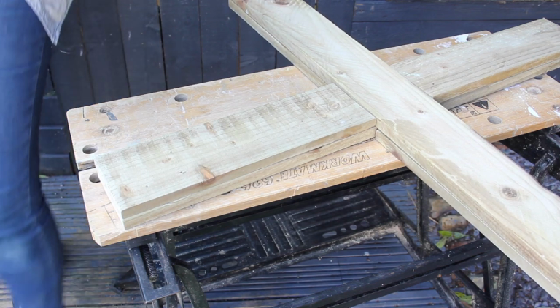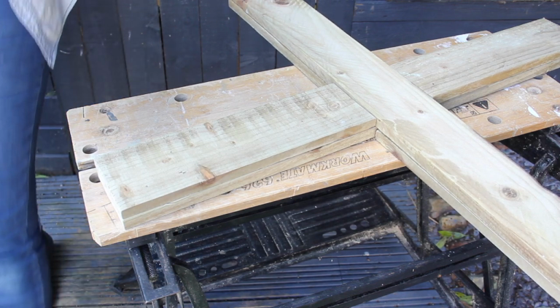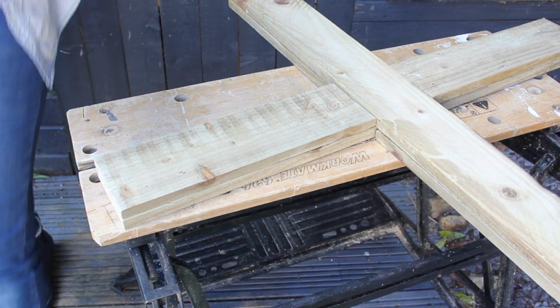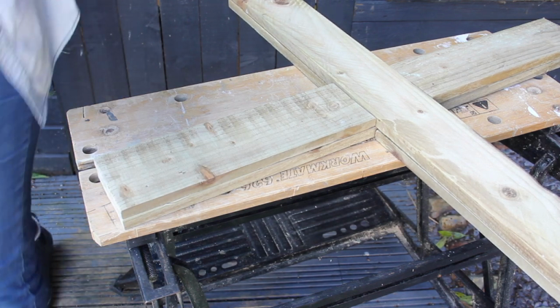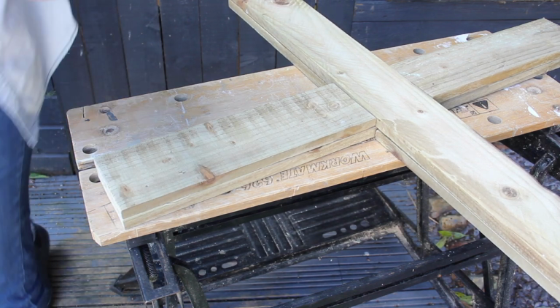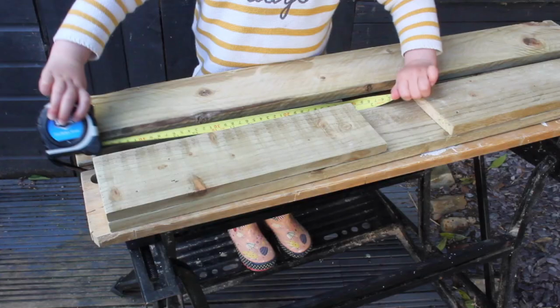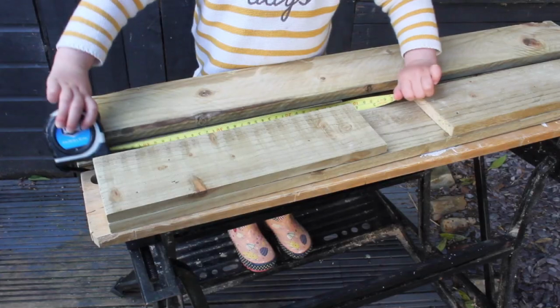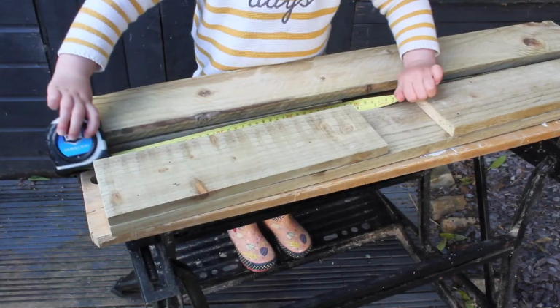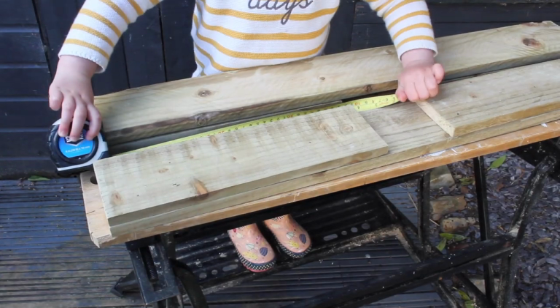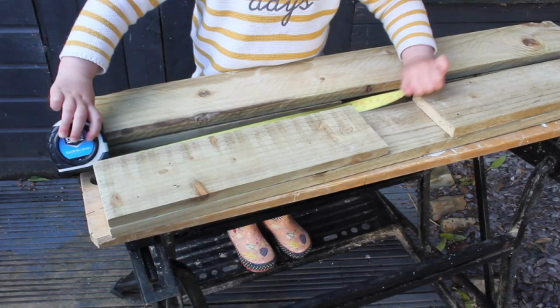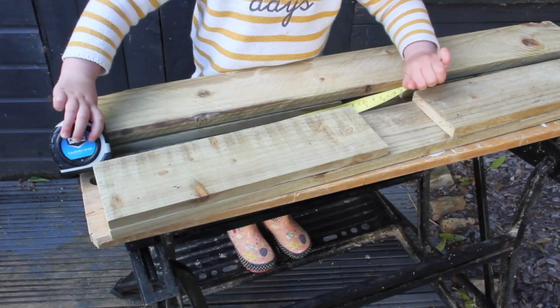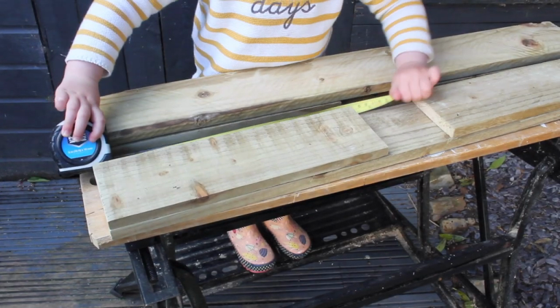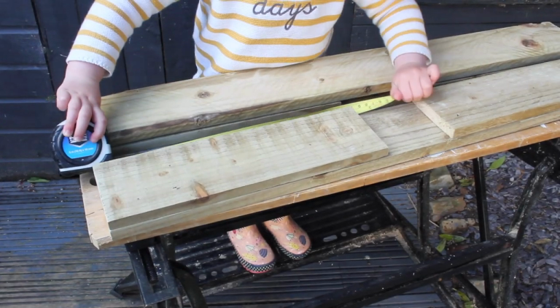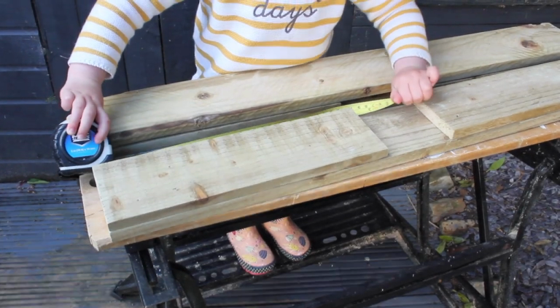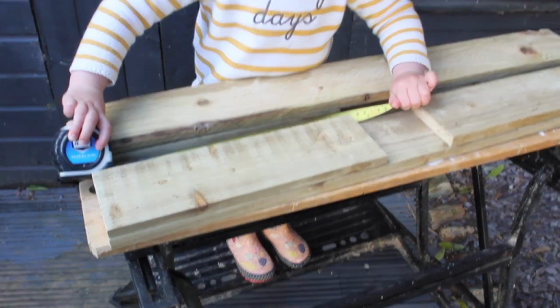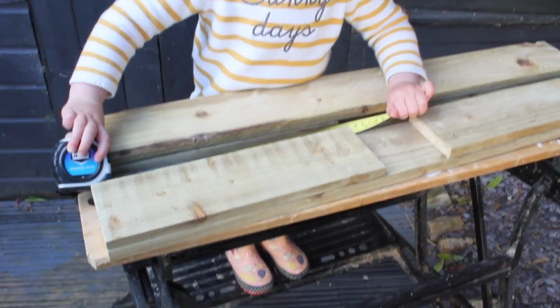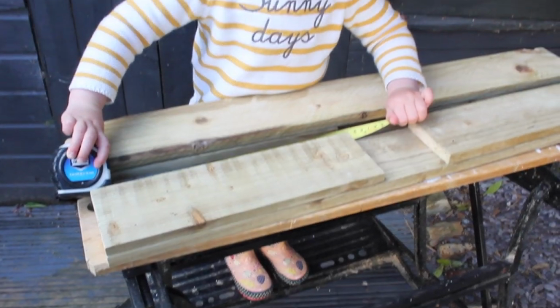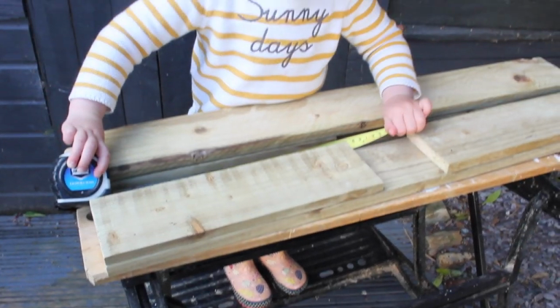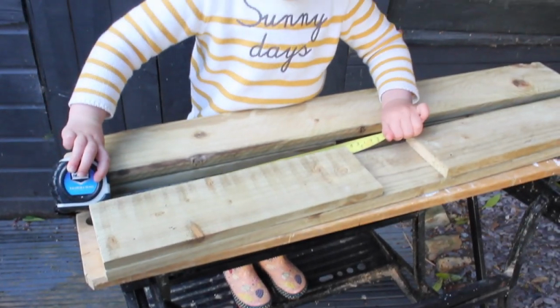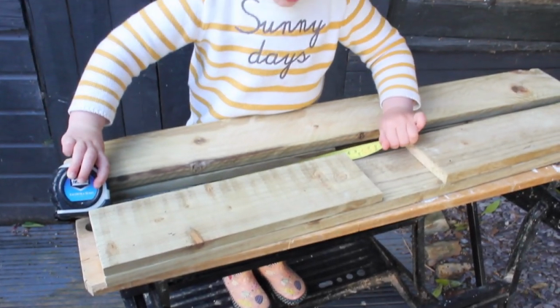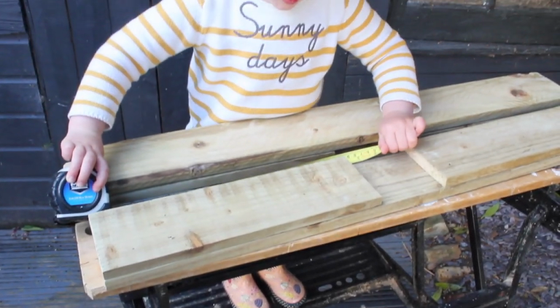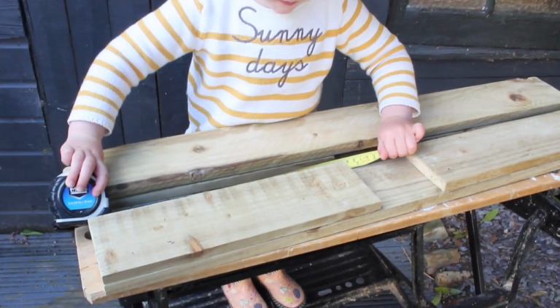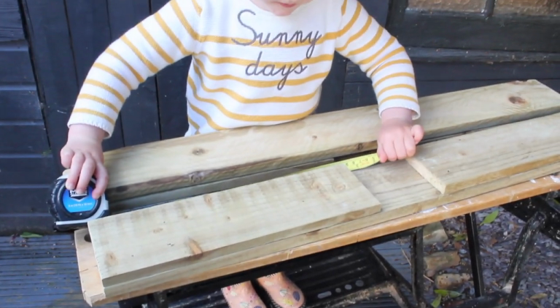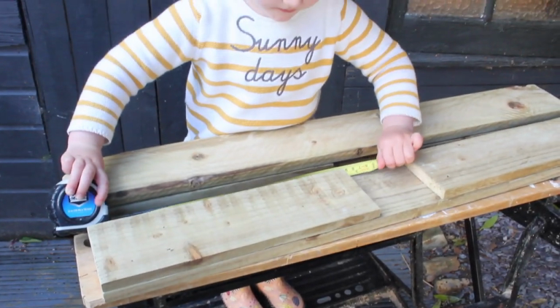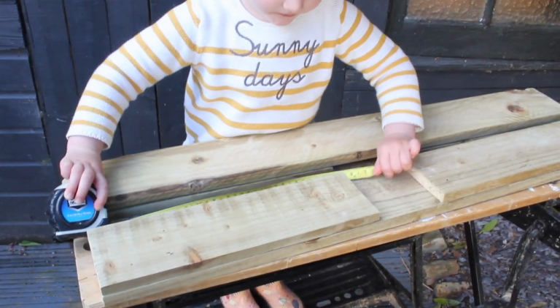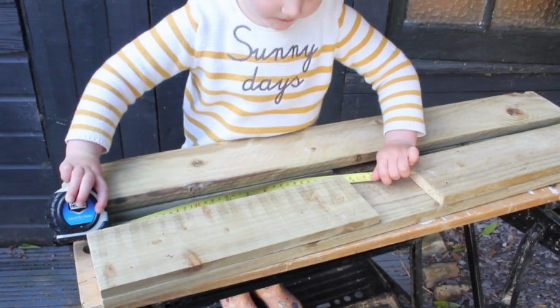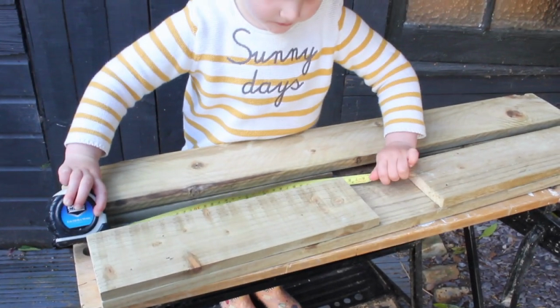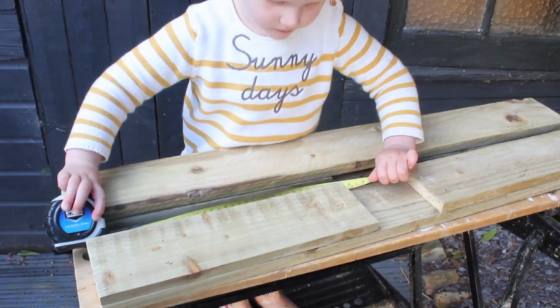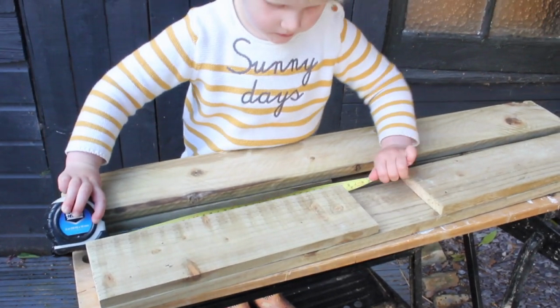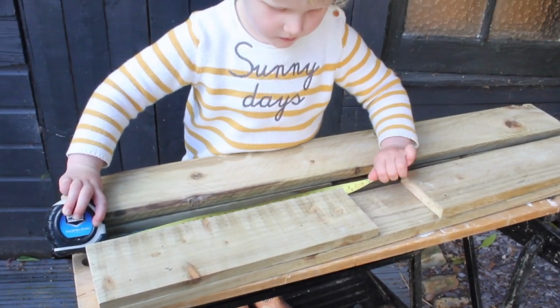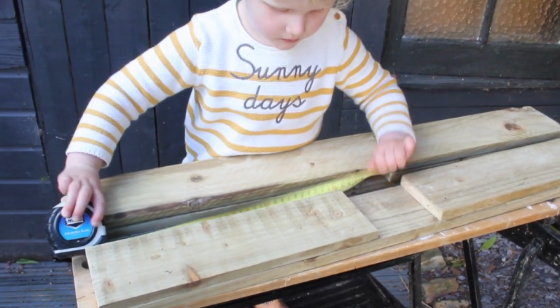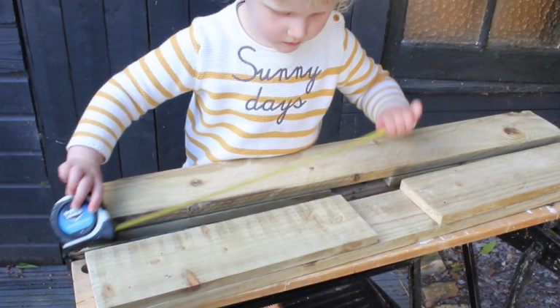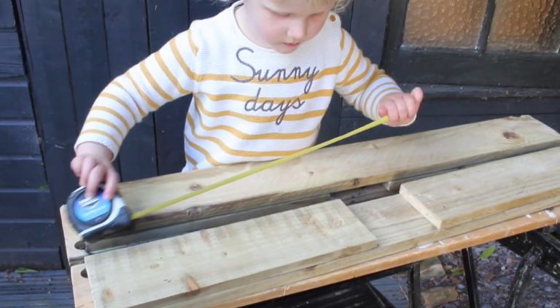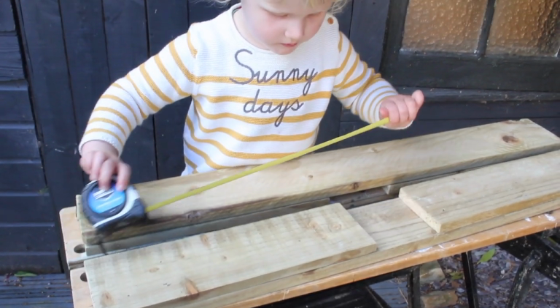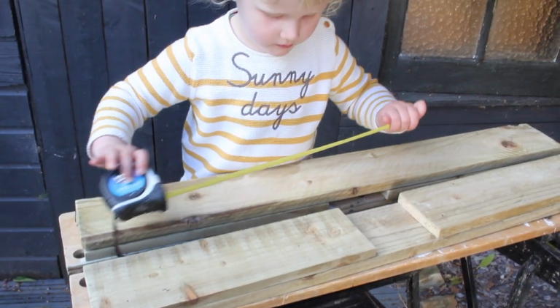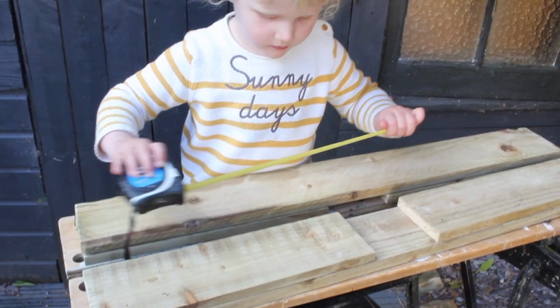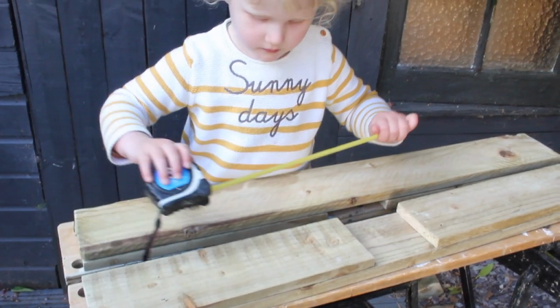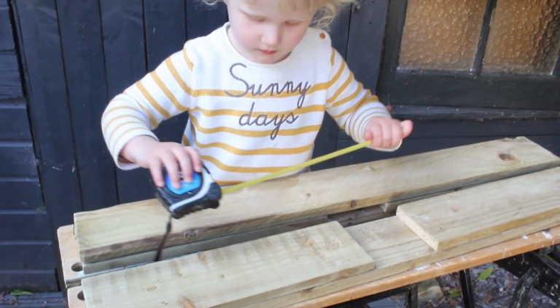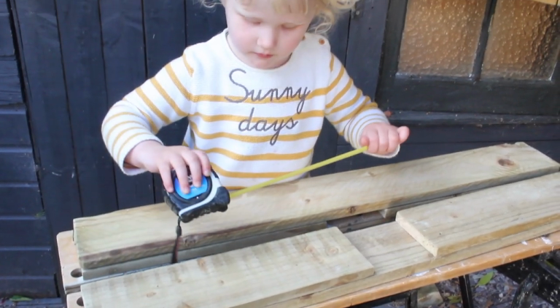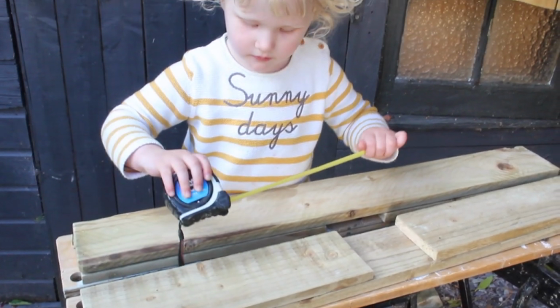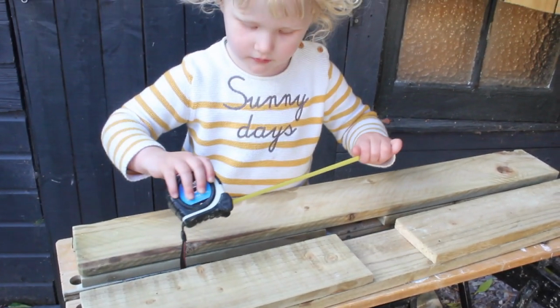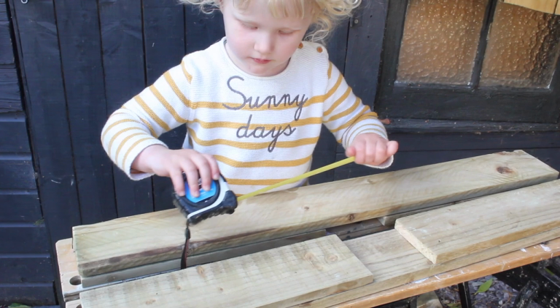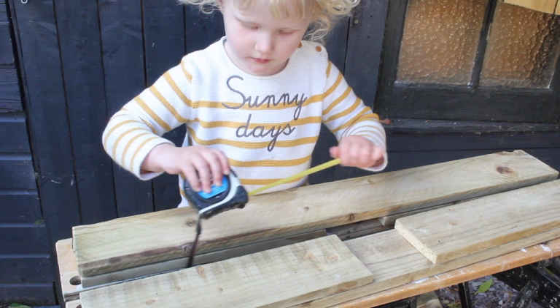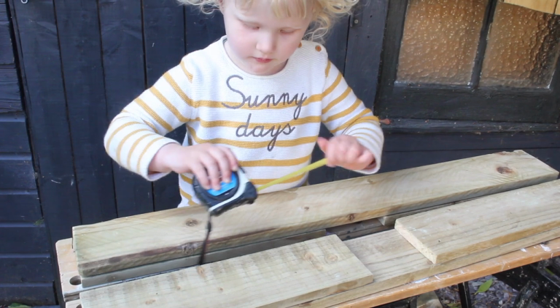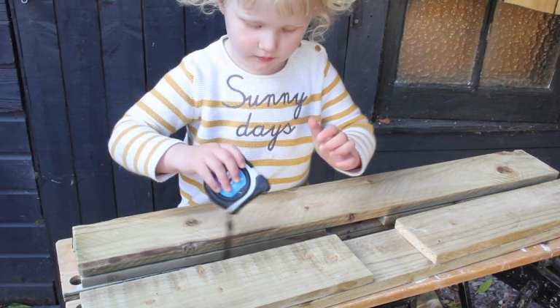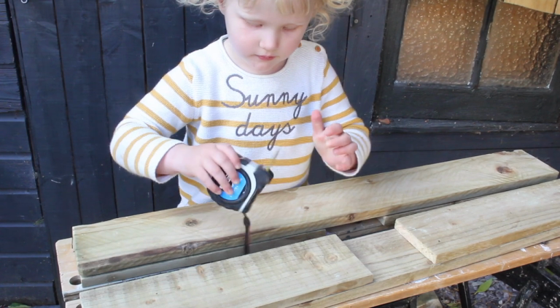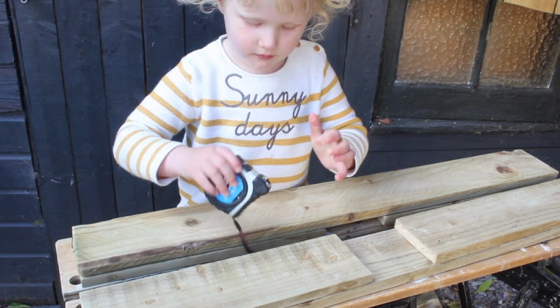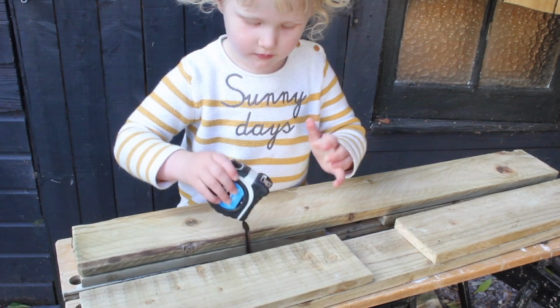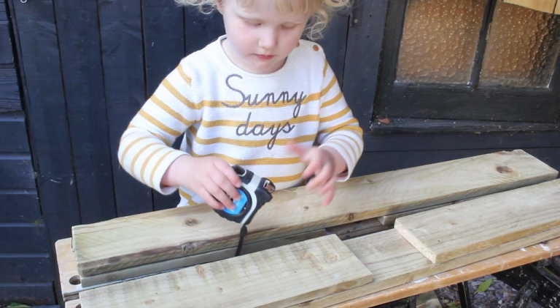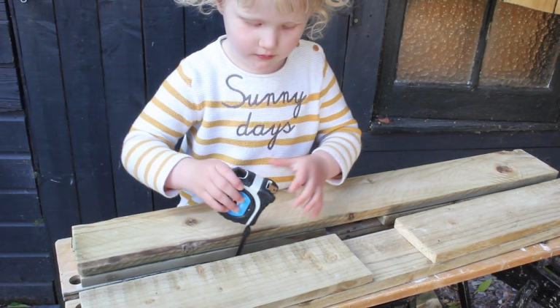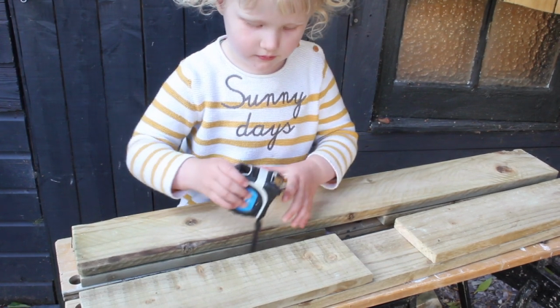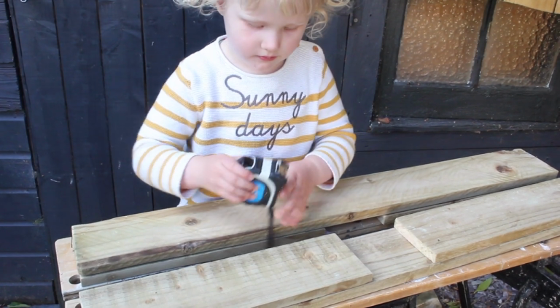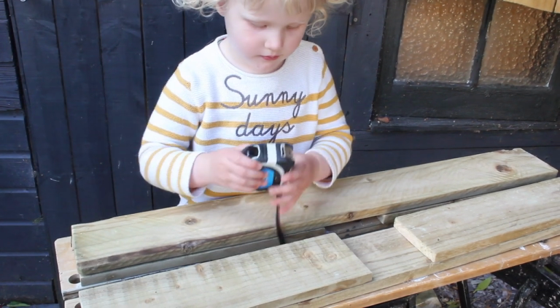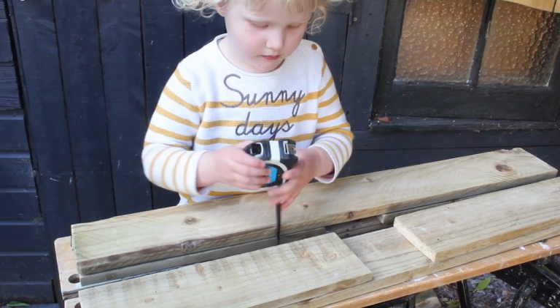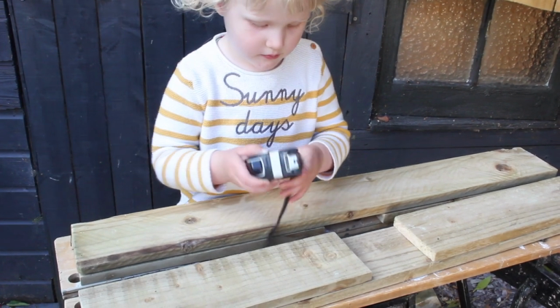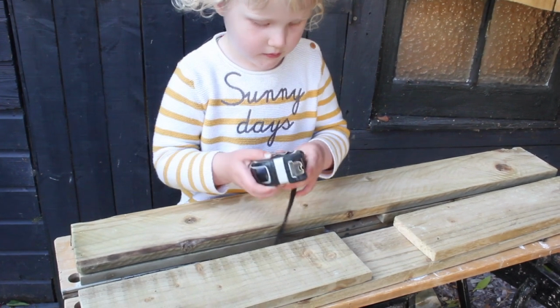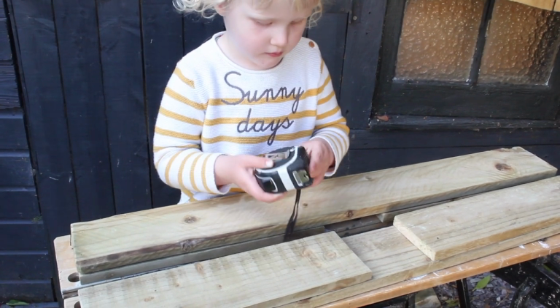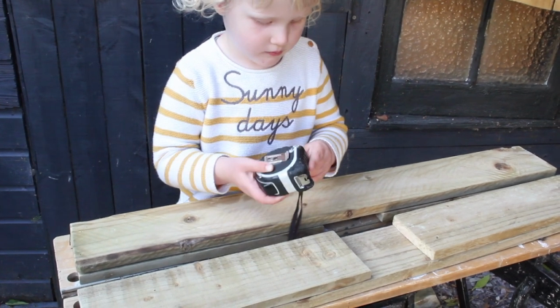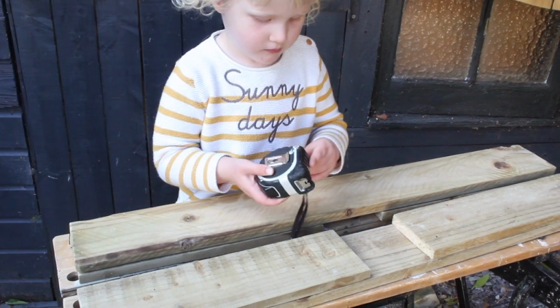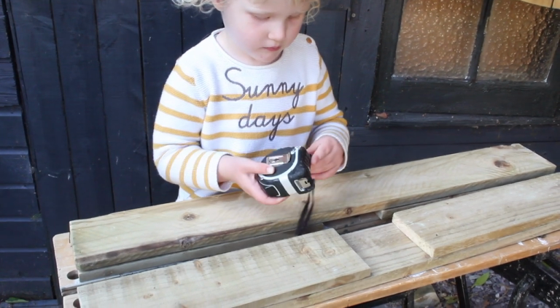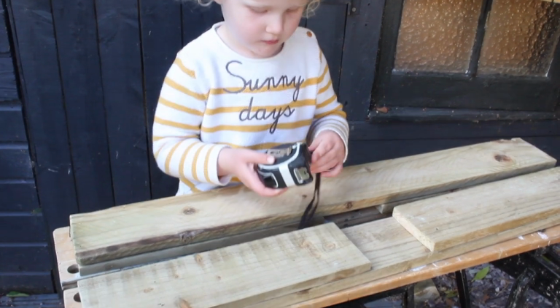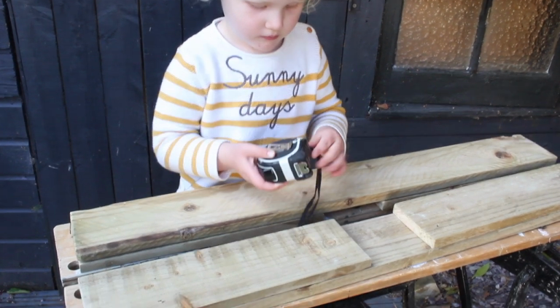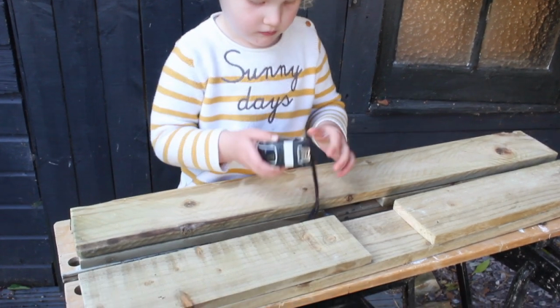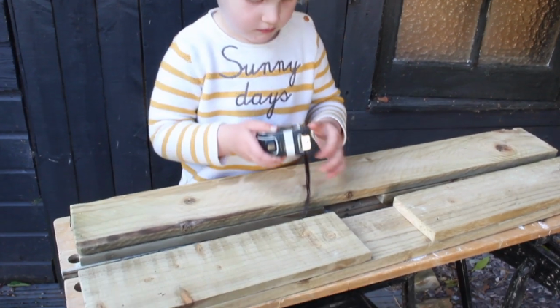You can see the little lady come out to do a bit of quality control, just to check if my measurements are actually correct. I think she agrees!